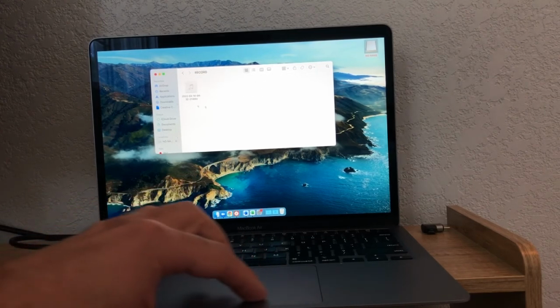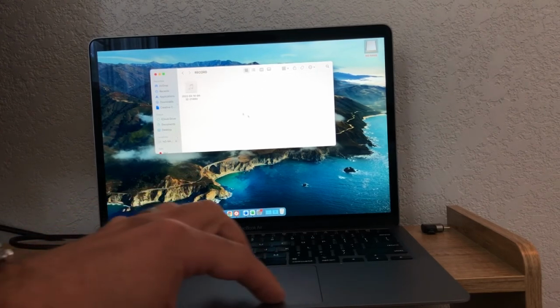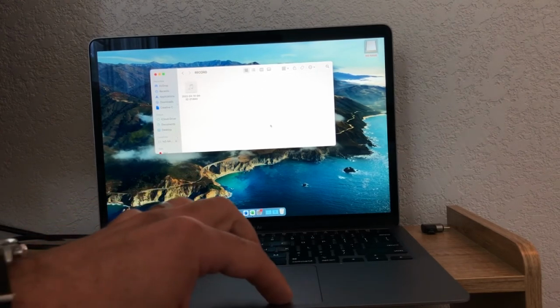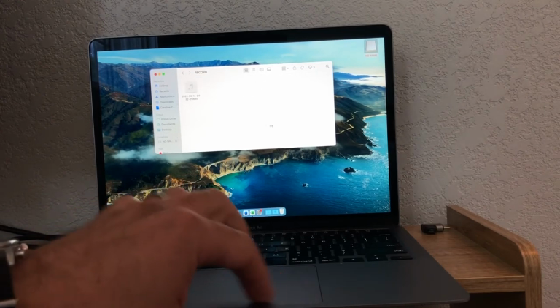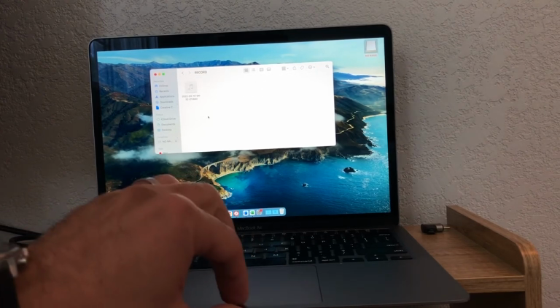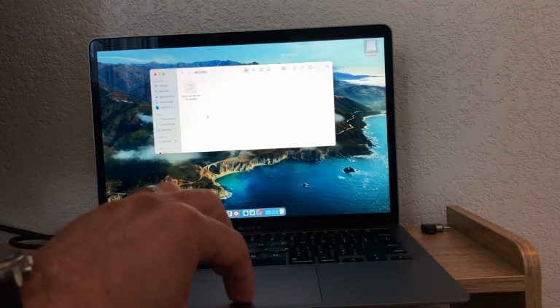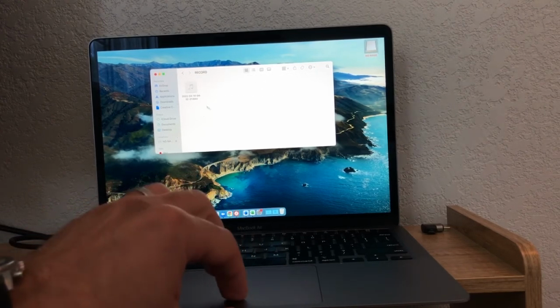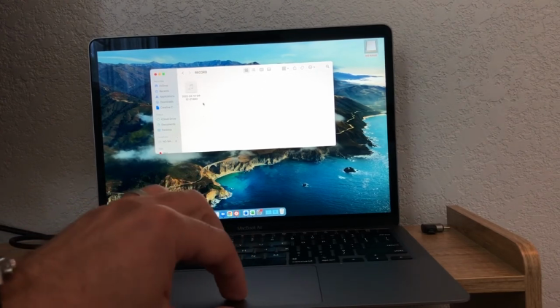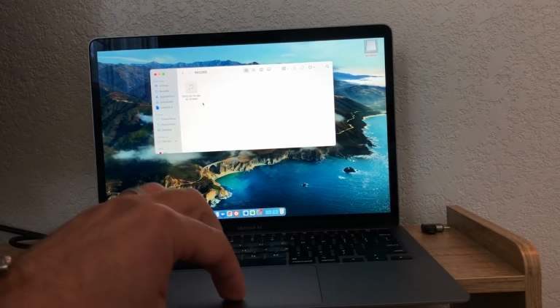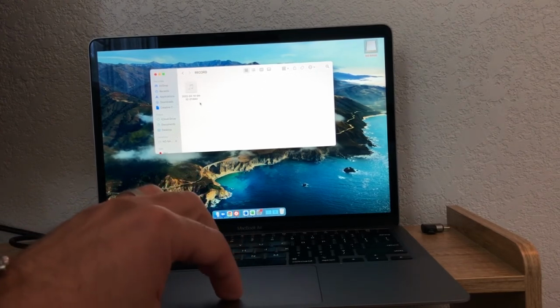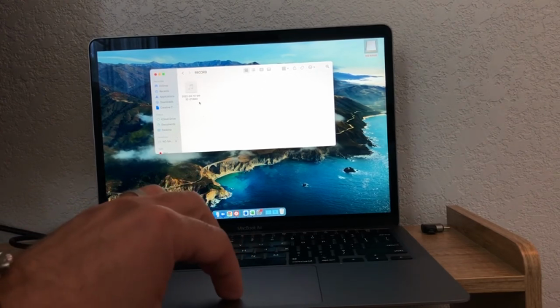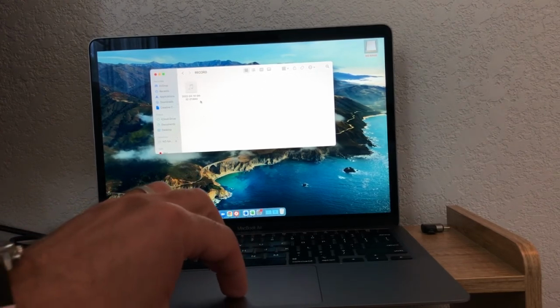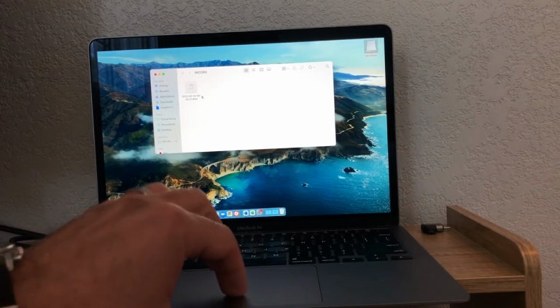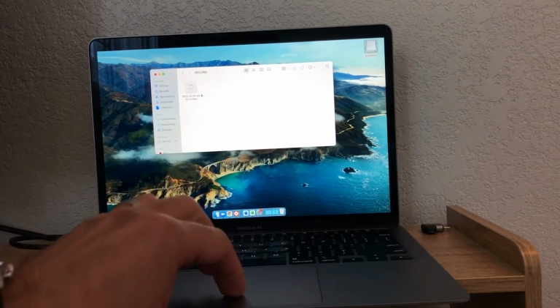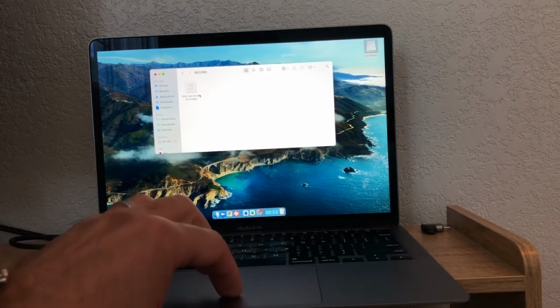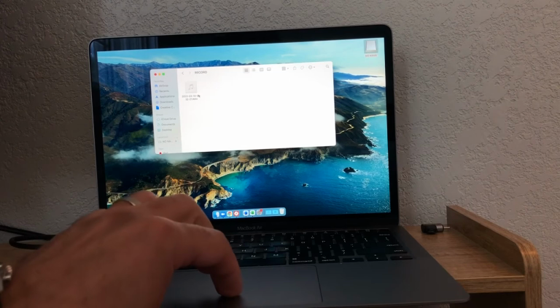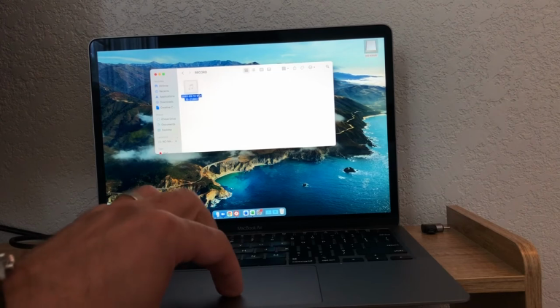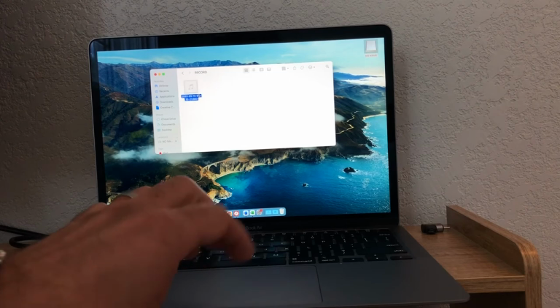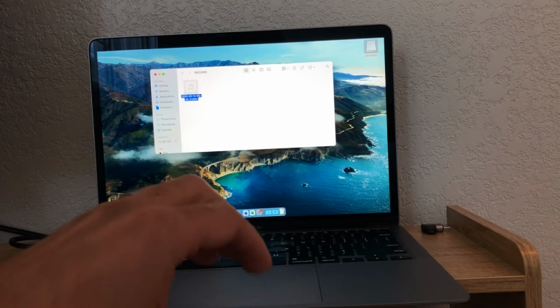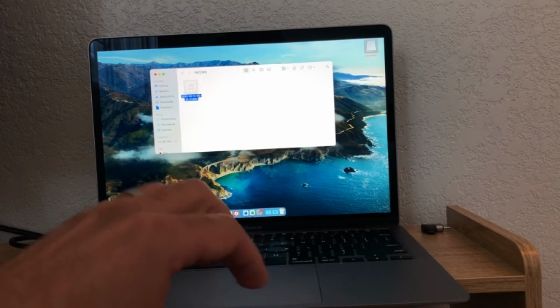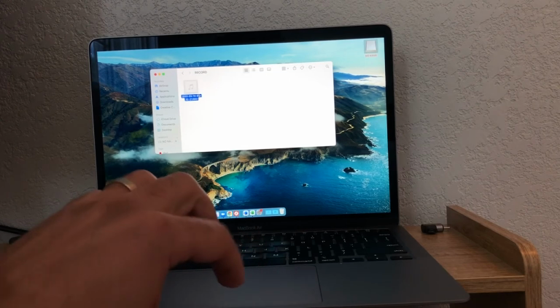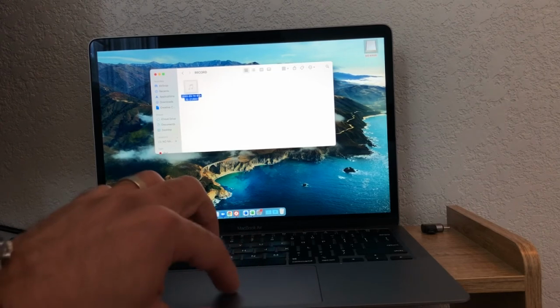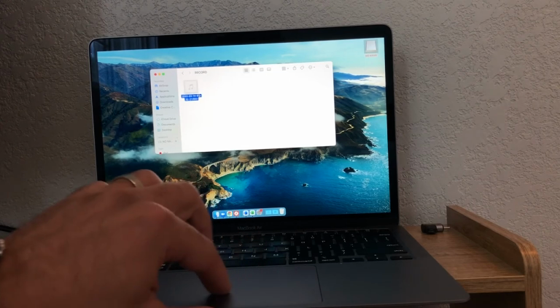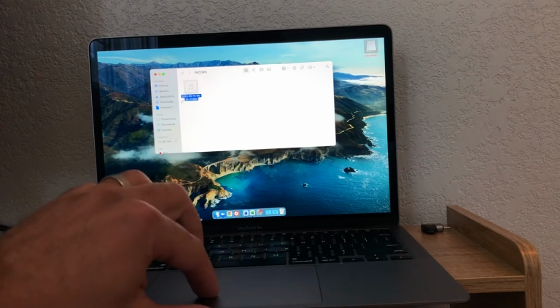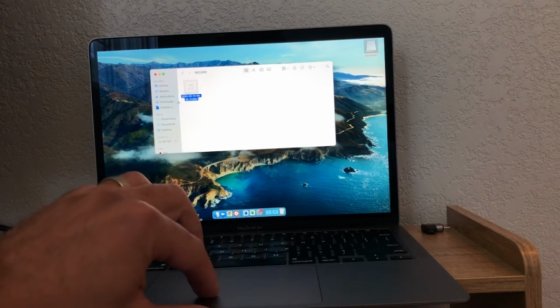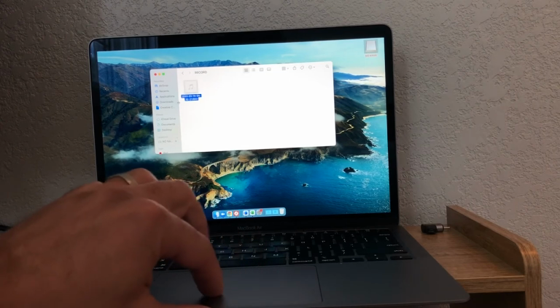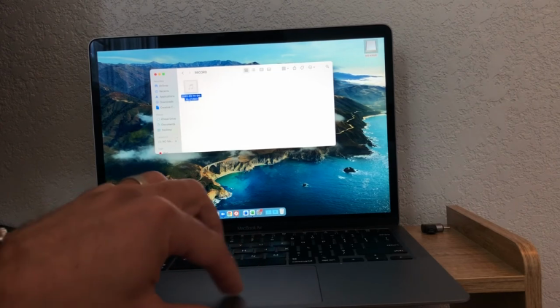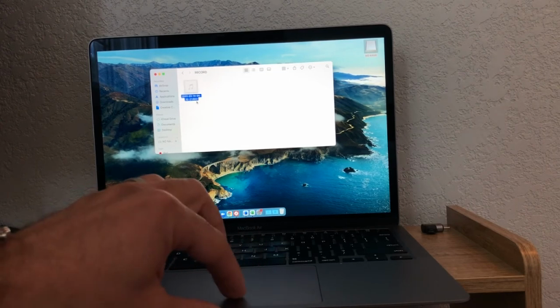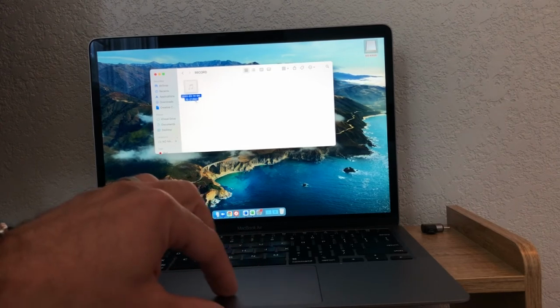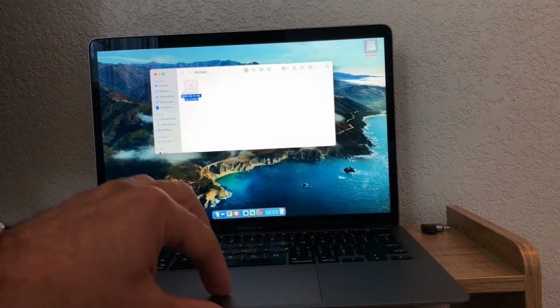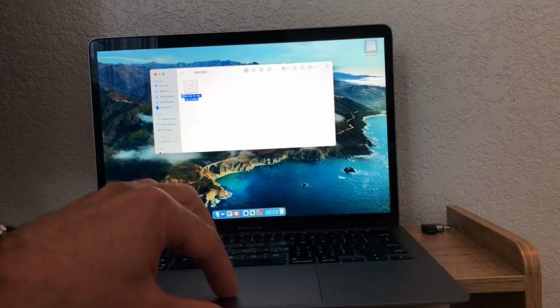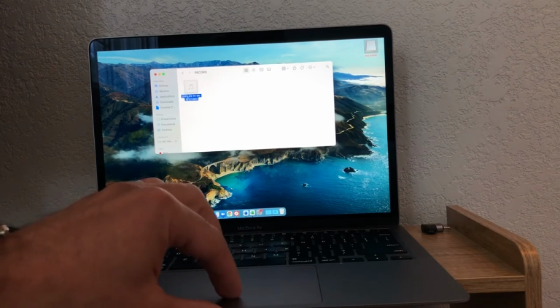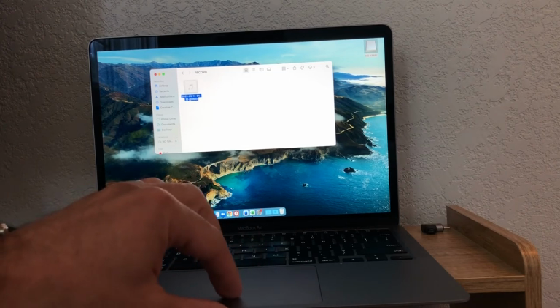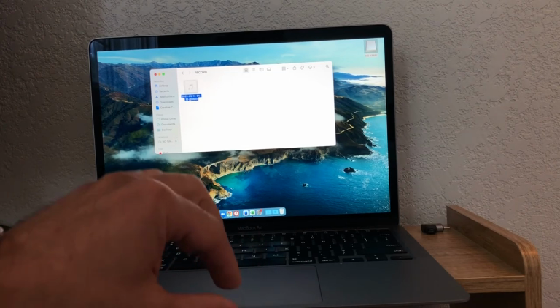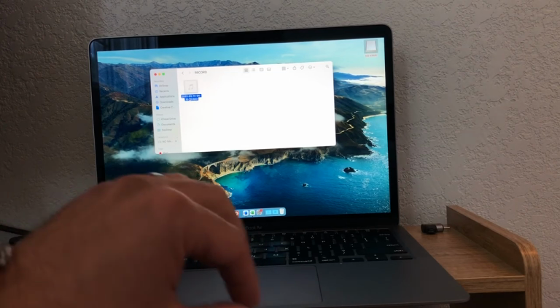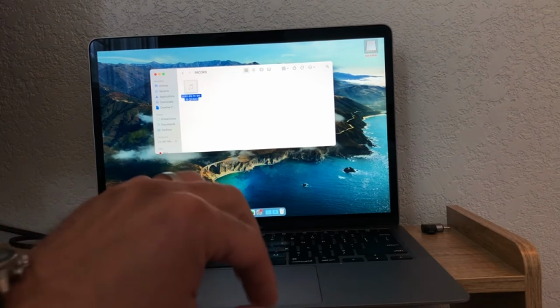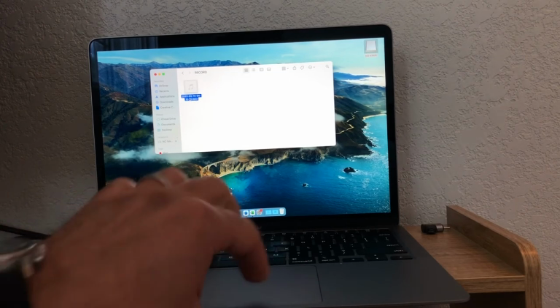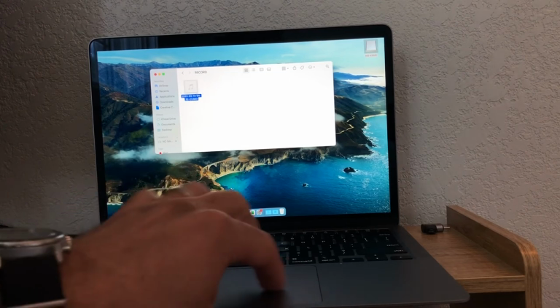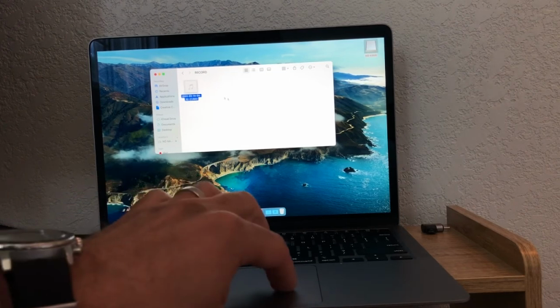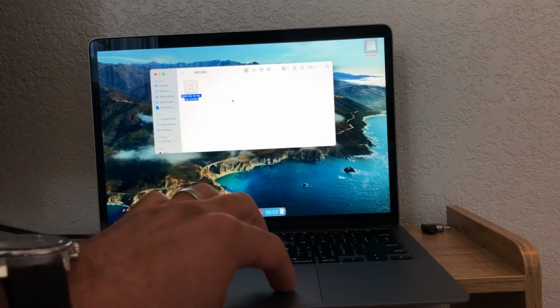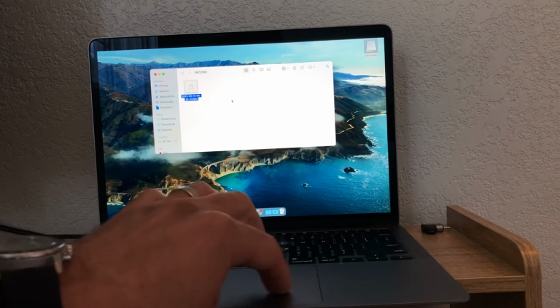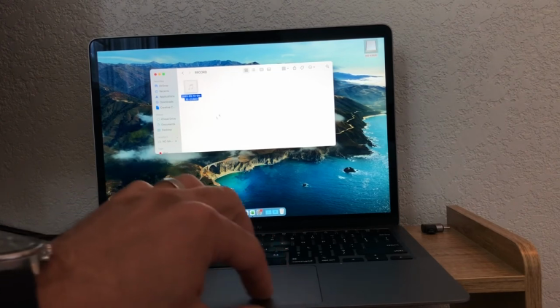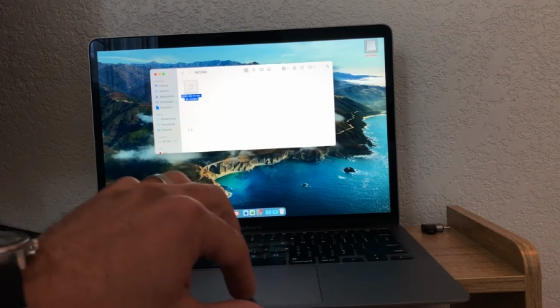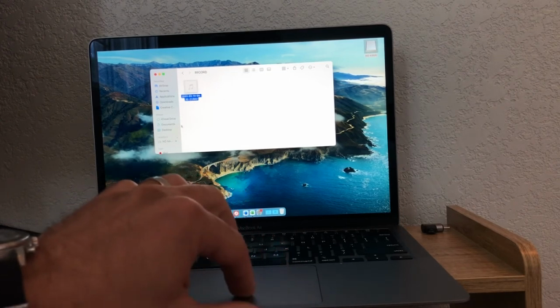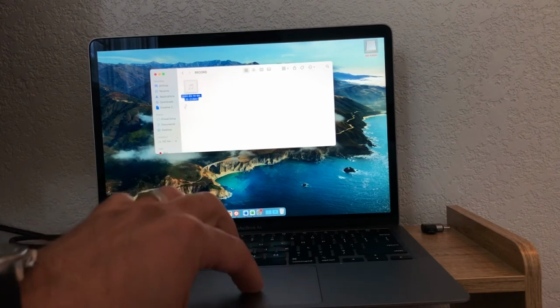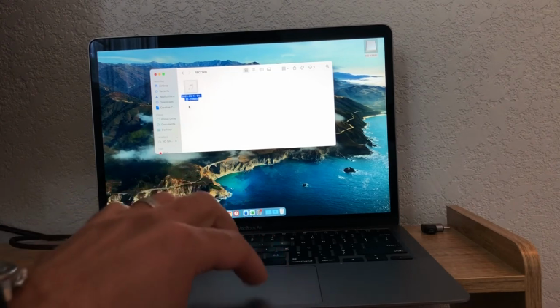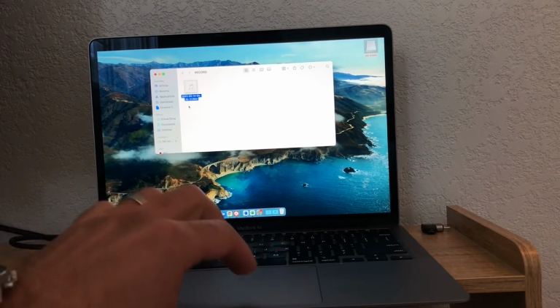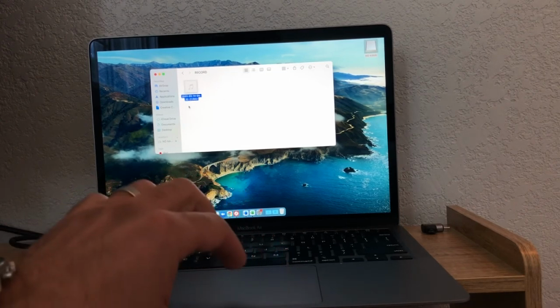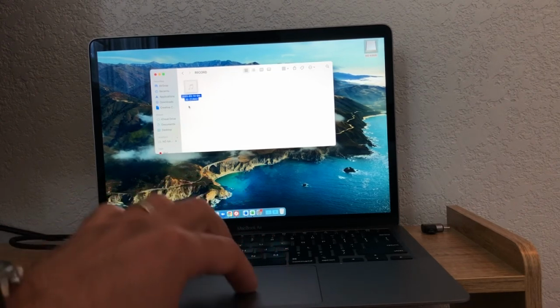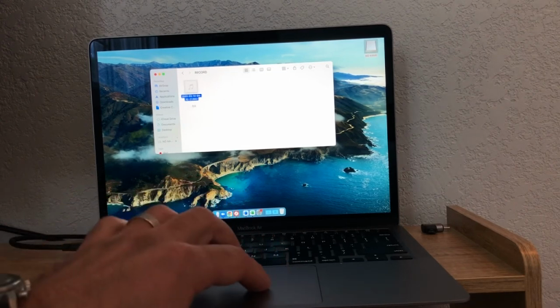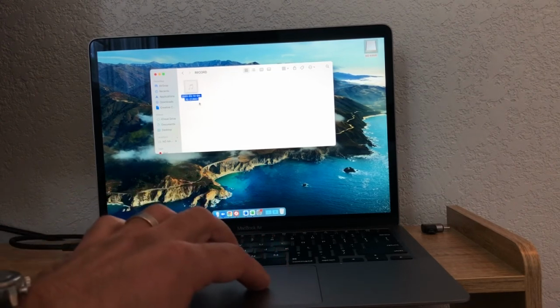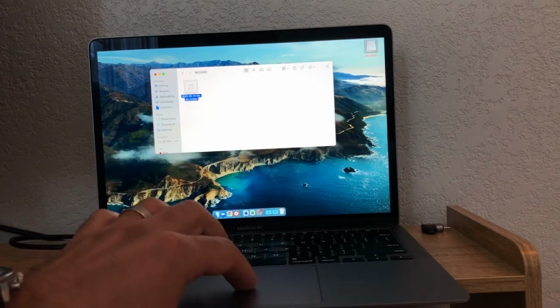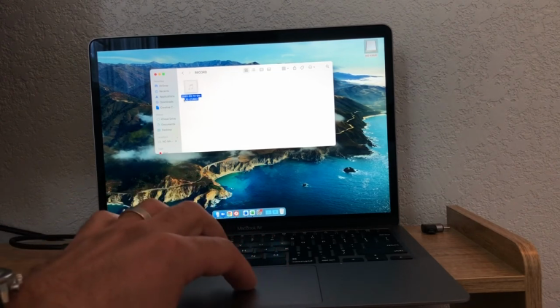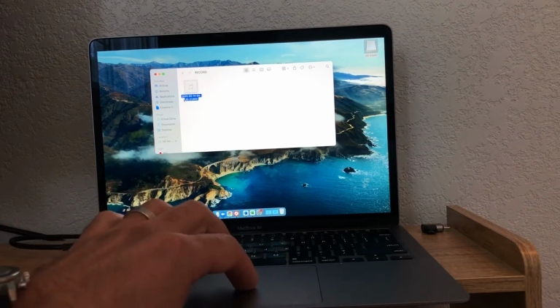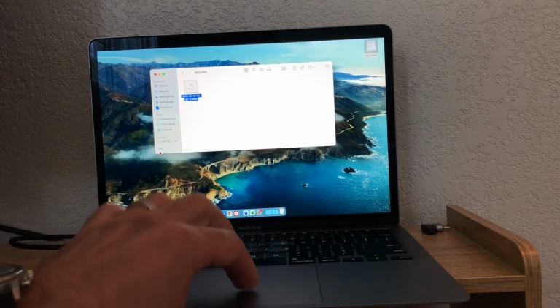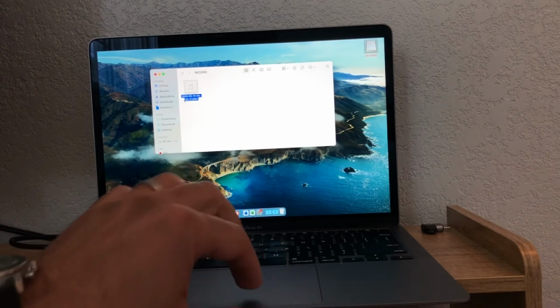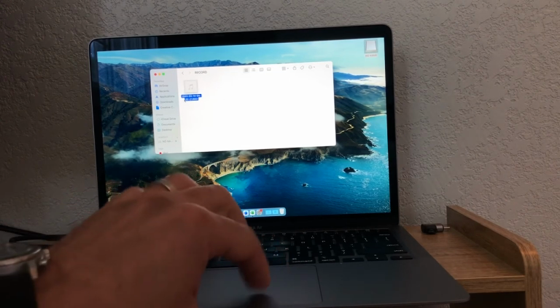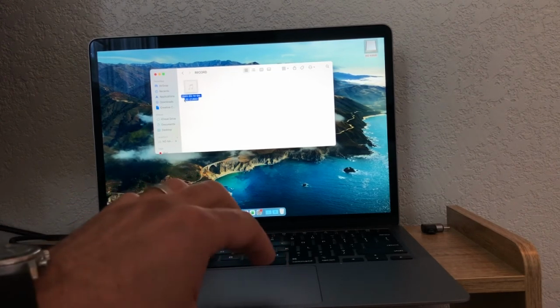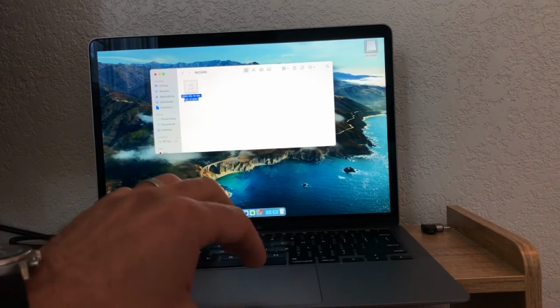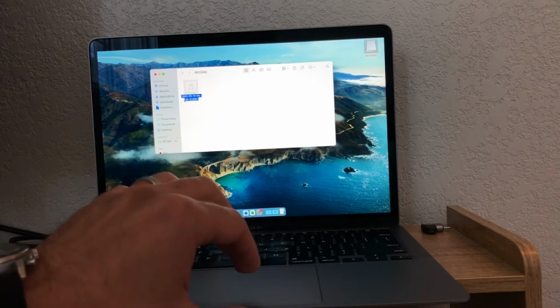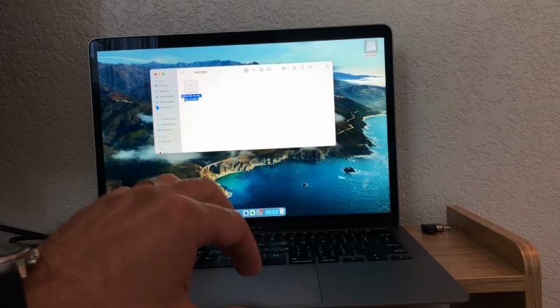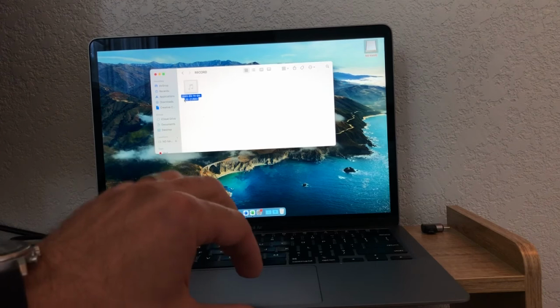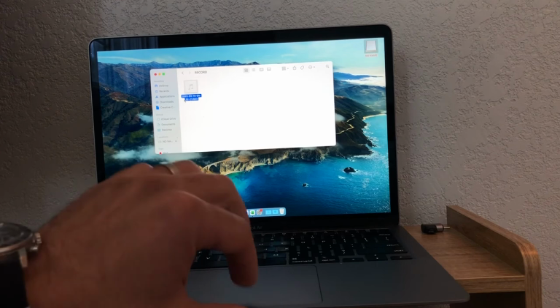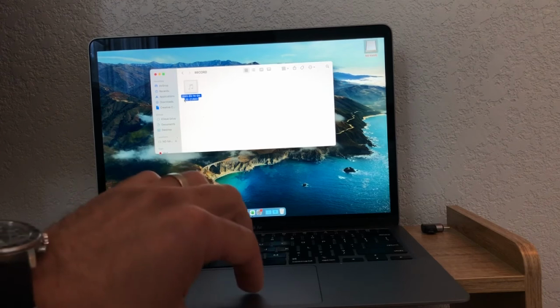It's in the record file, actually. There's an audio file and it has the timestamp, so you're ready to go. Let's go ahead and give it a play.